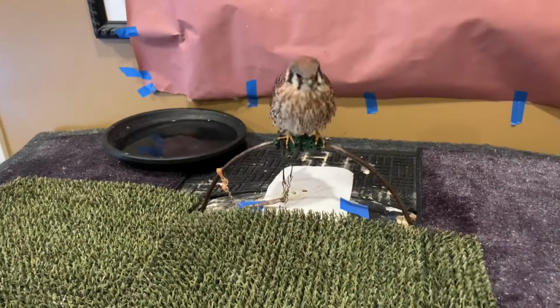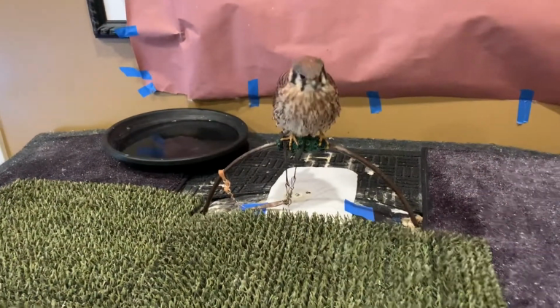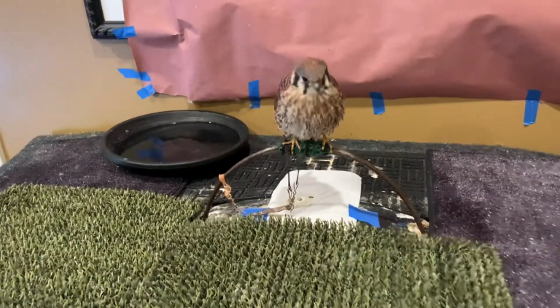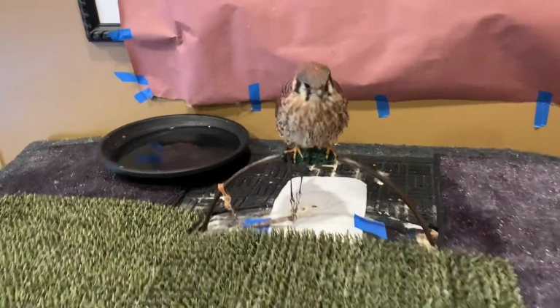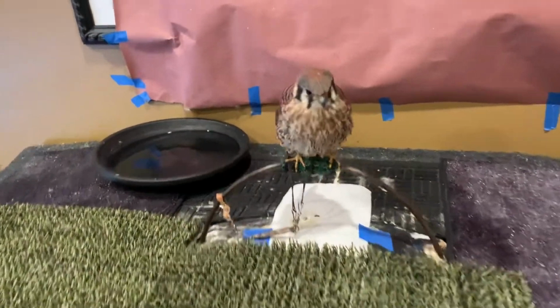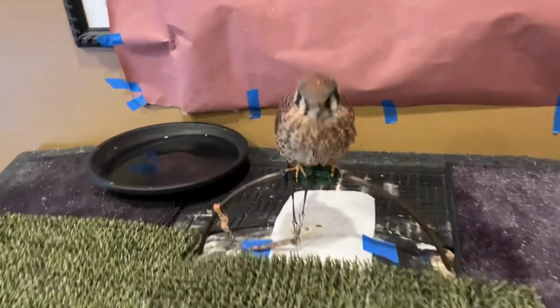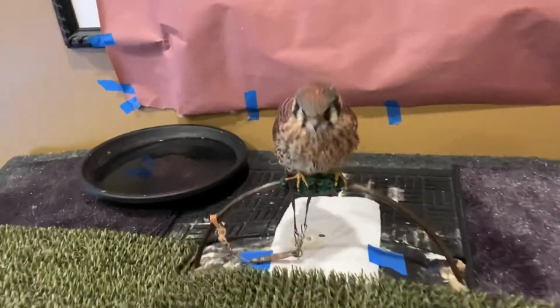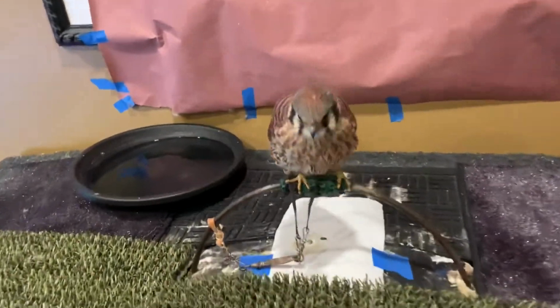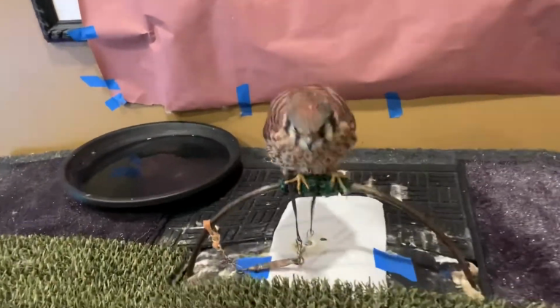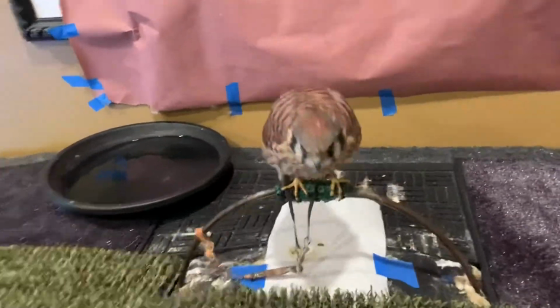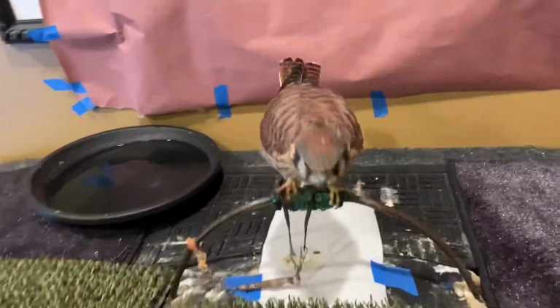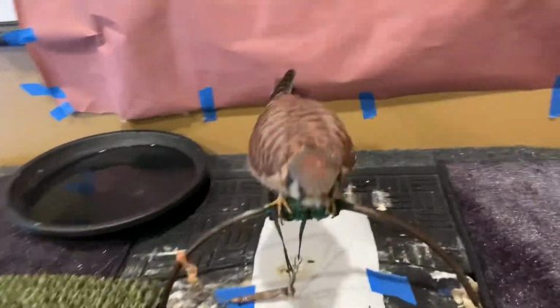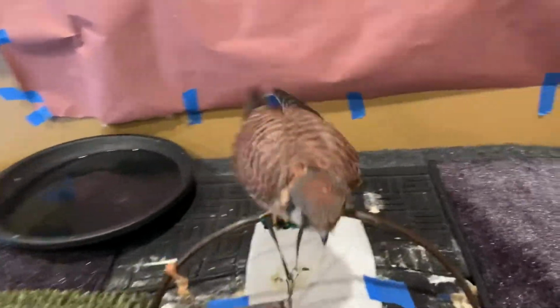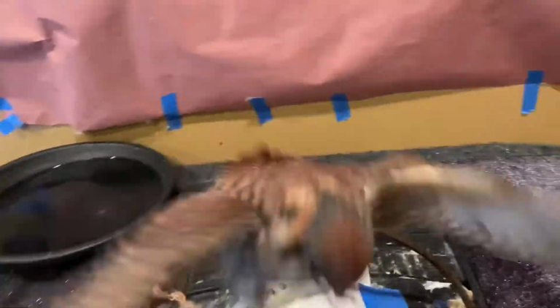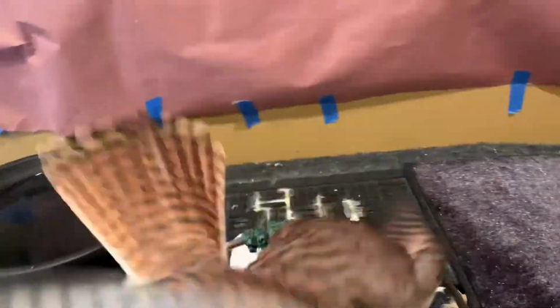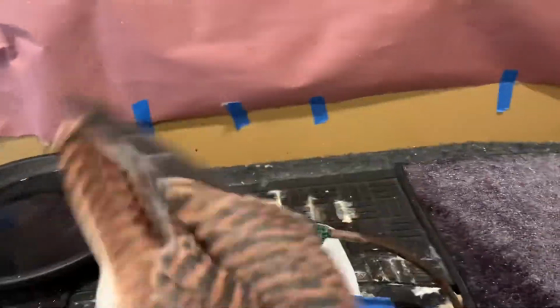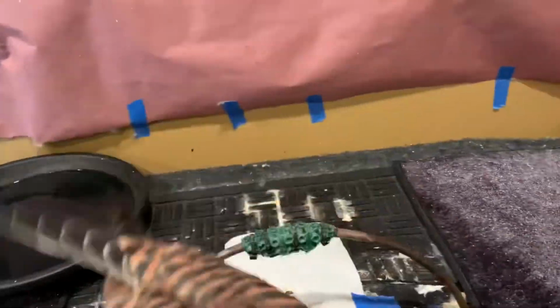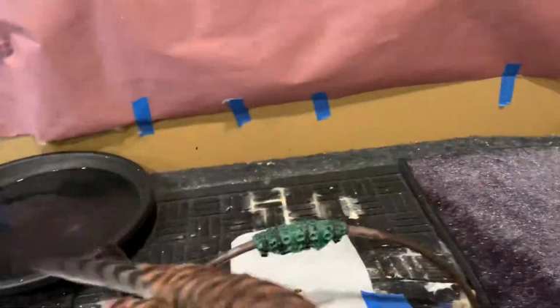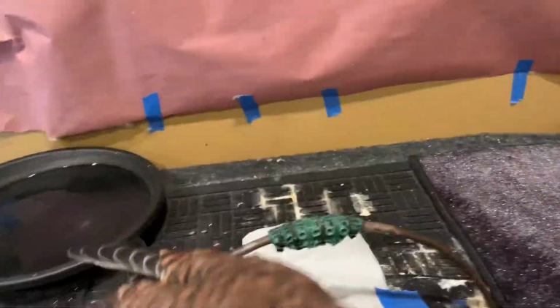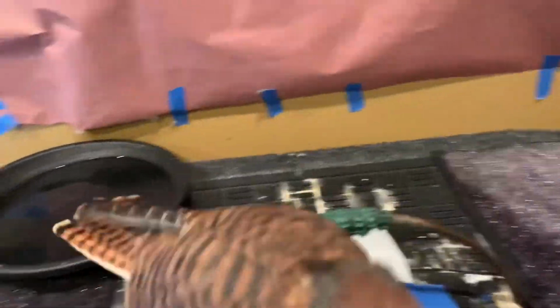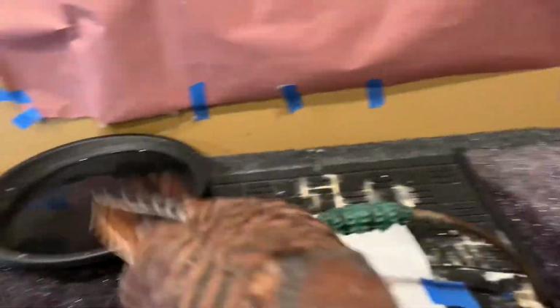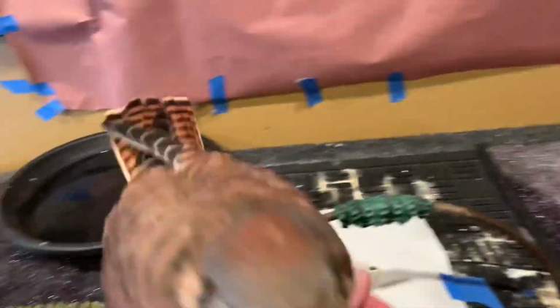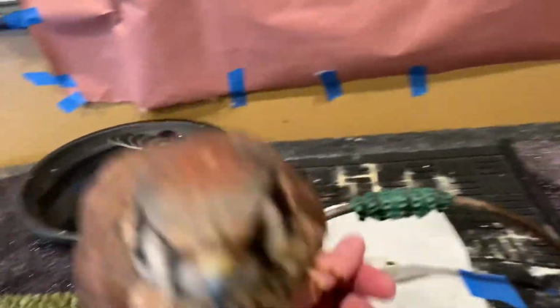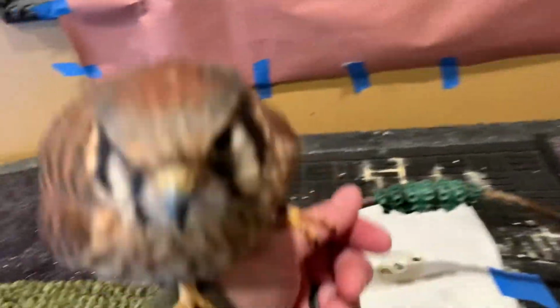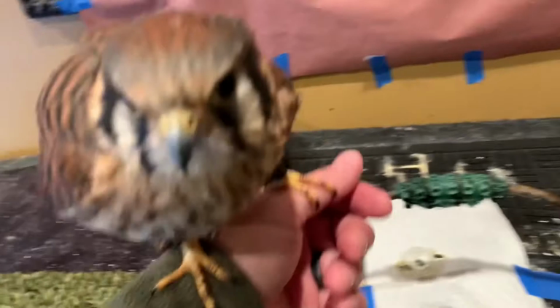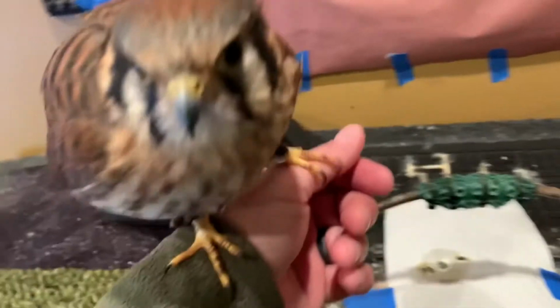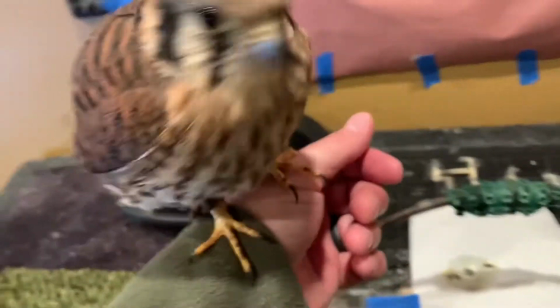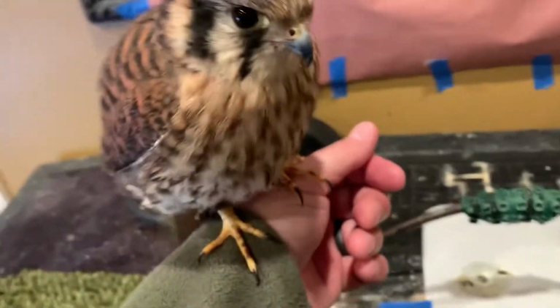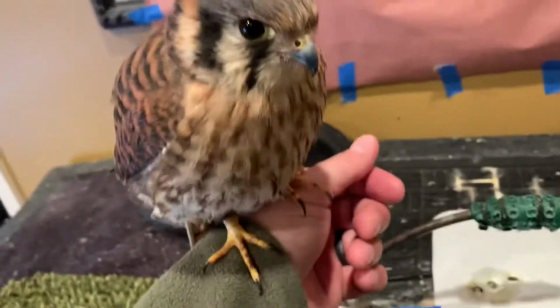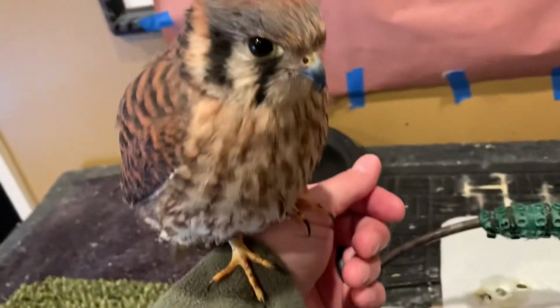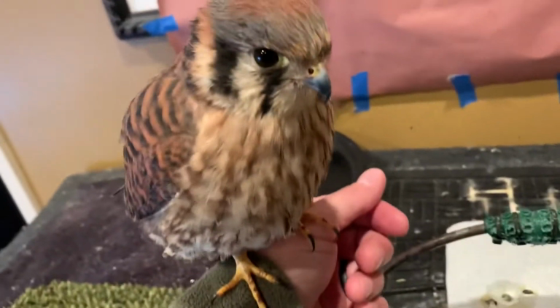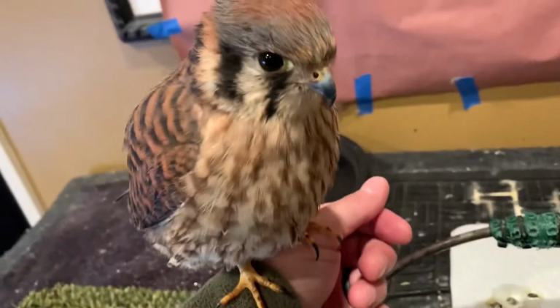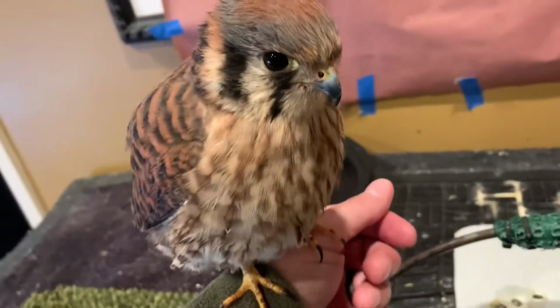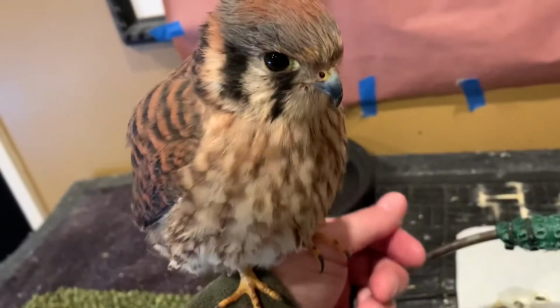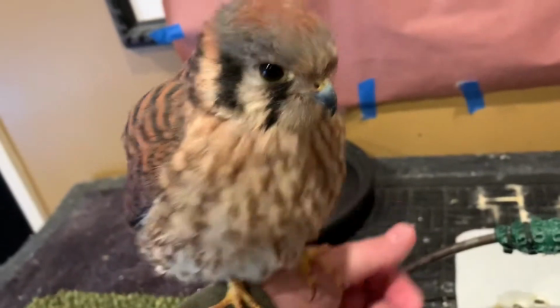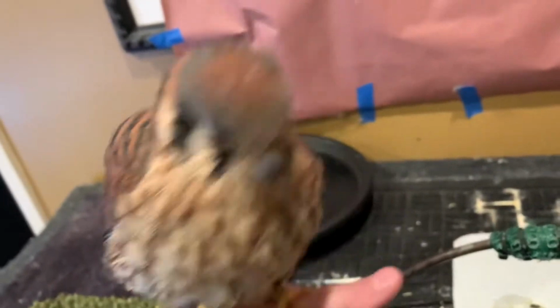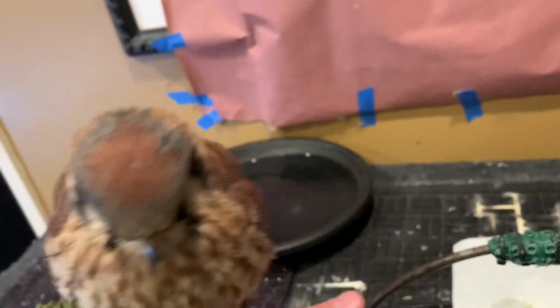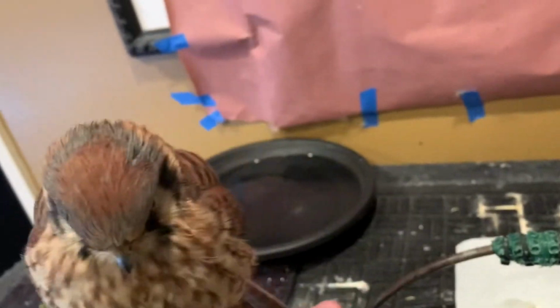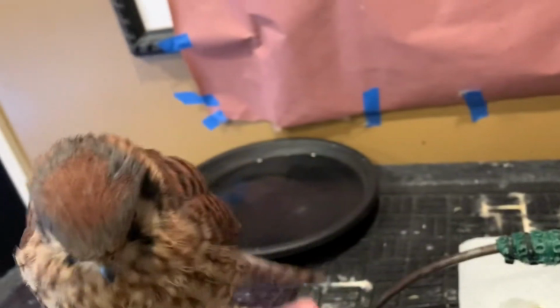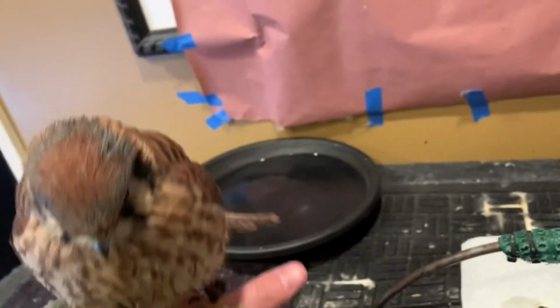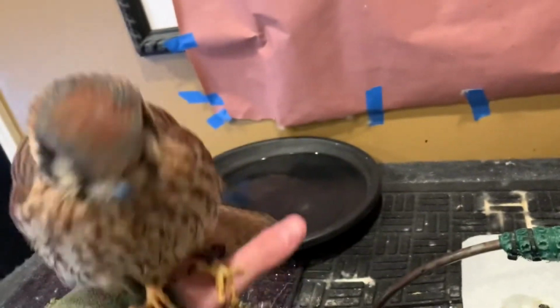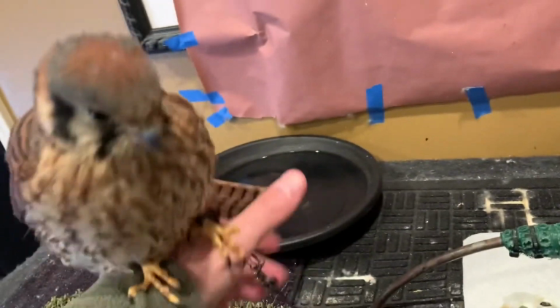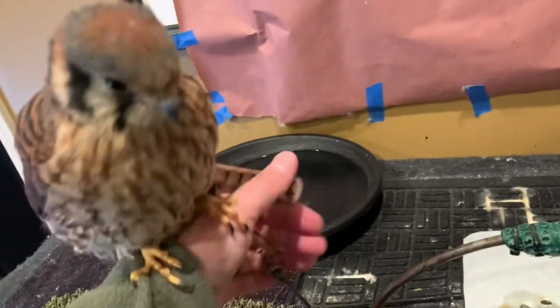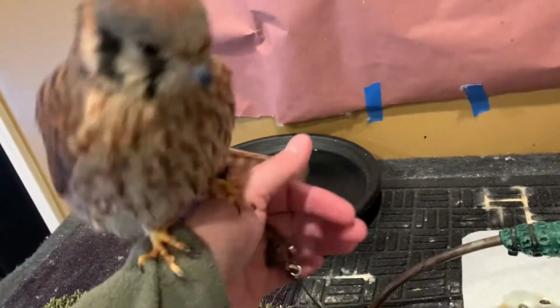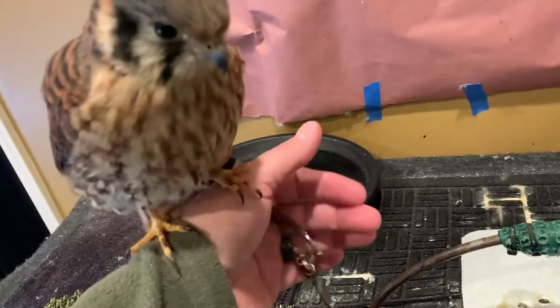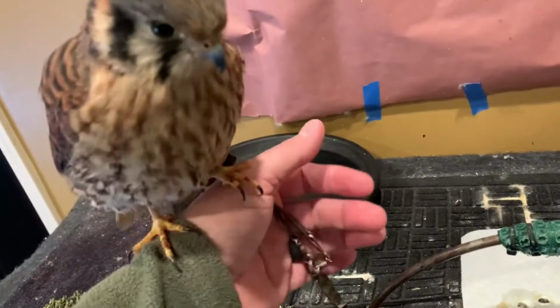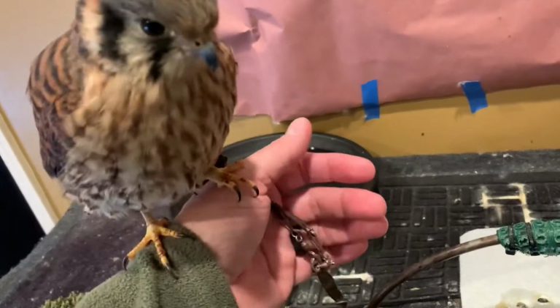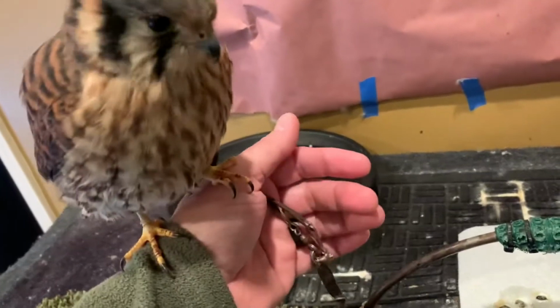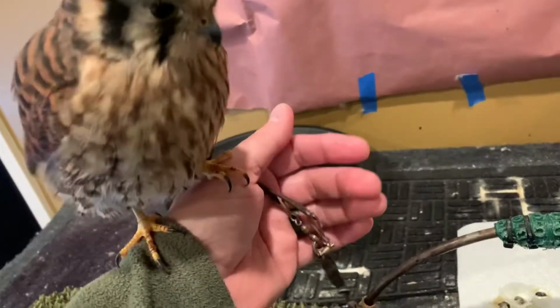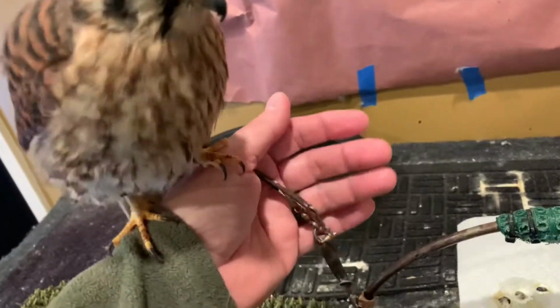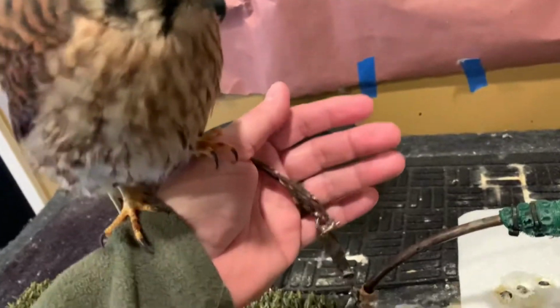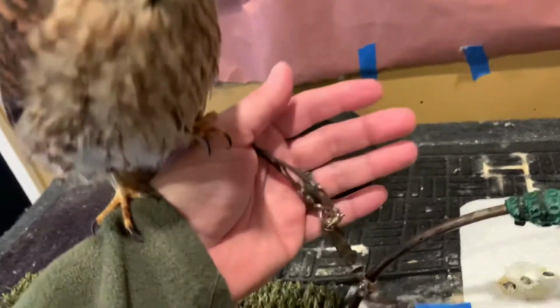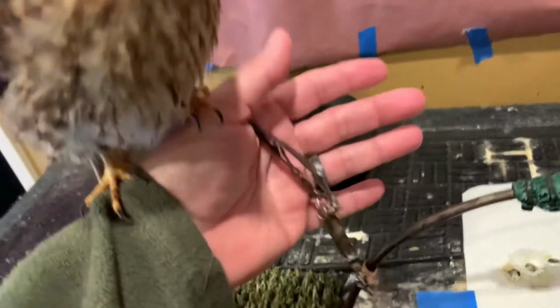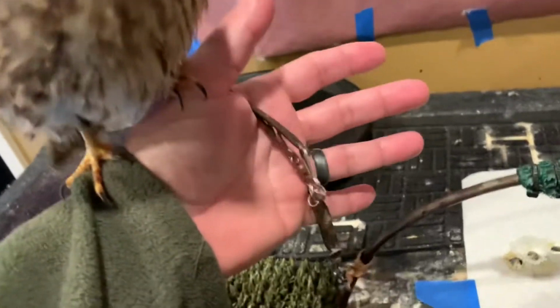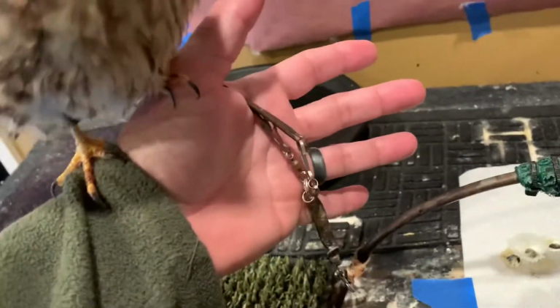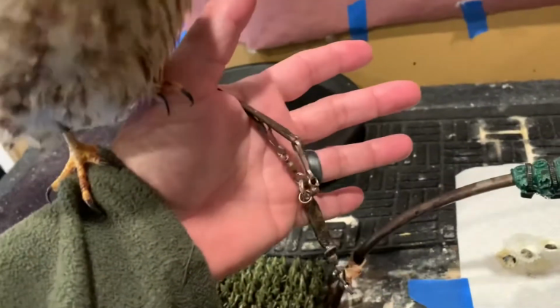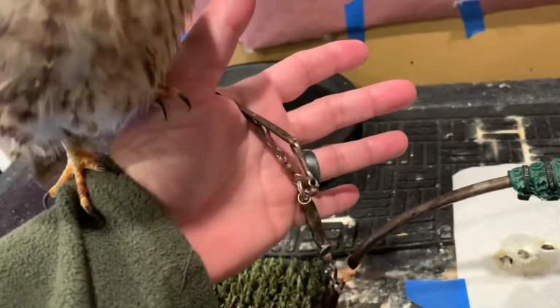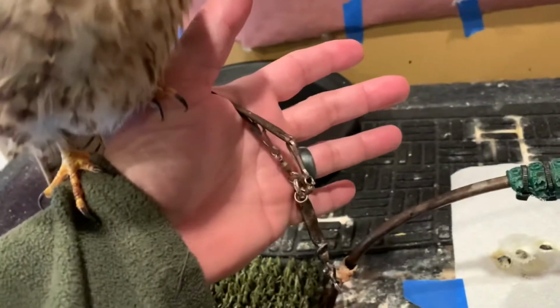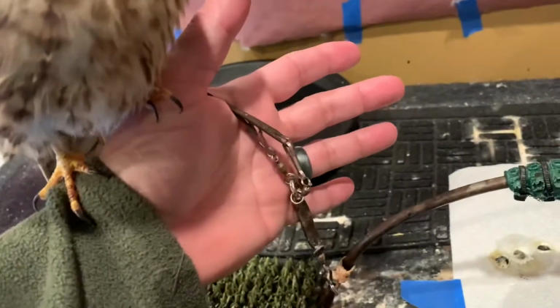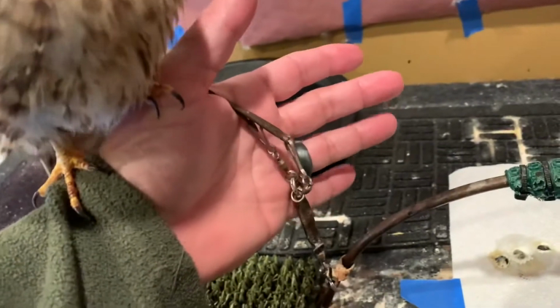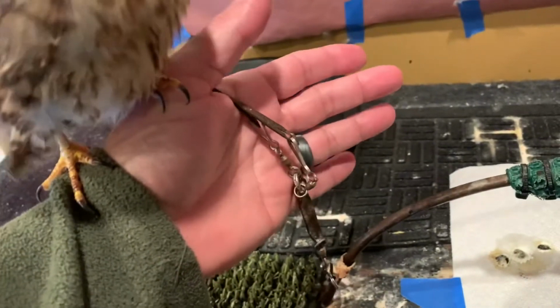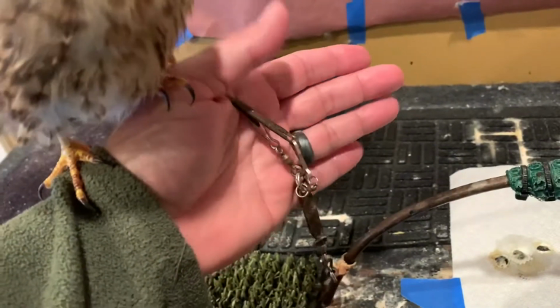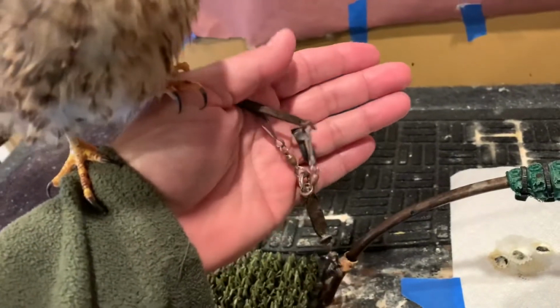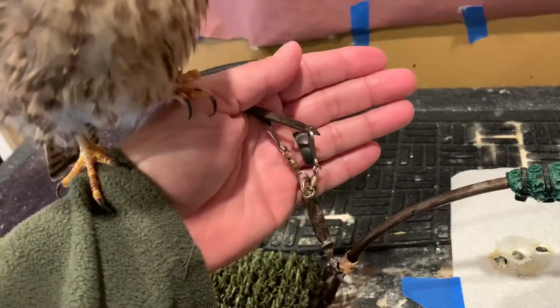Step 2: pick up Kestrel. Hold the jesses in your hand so that you can reach the clips.